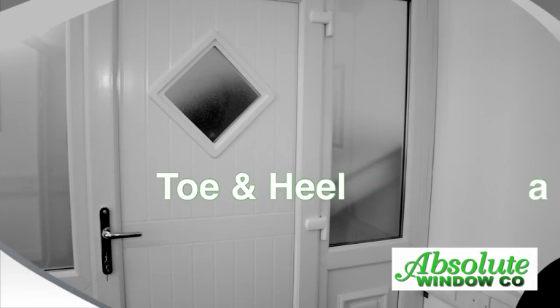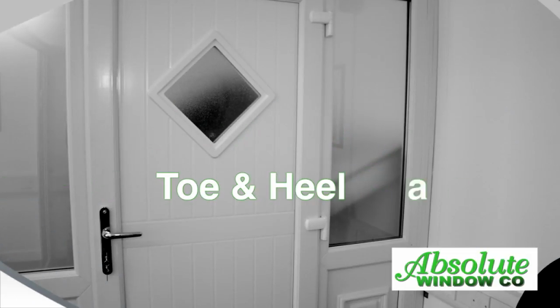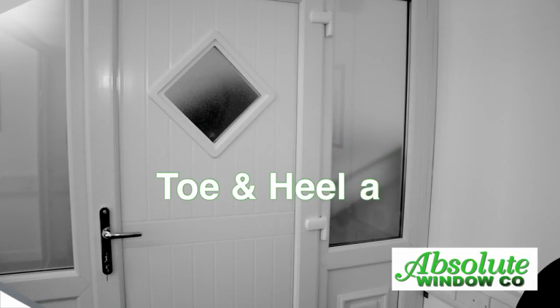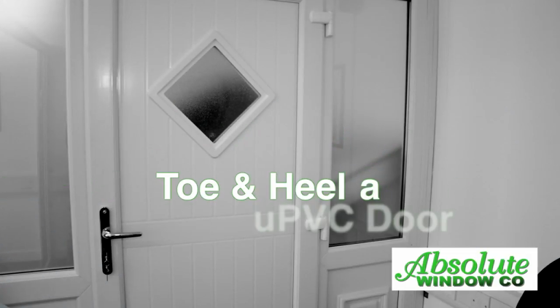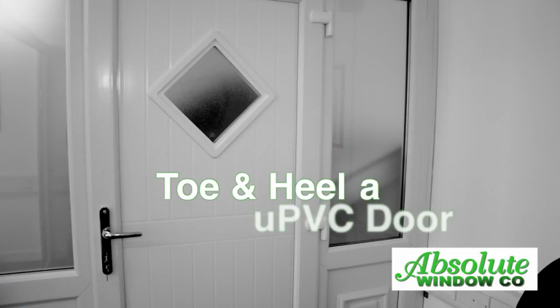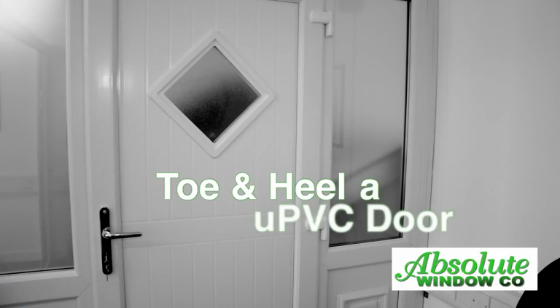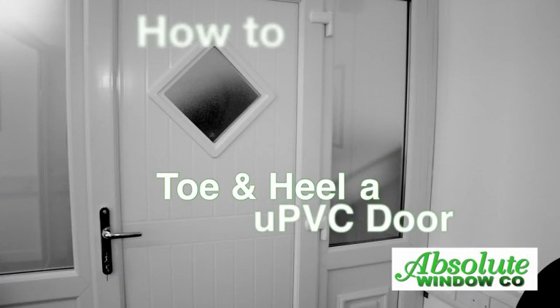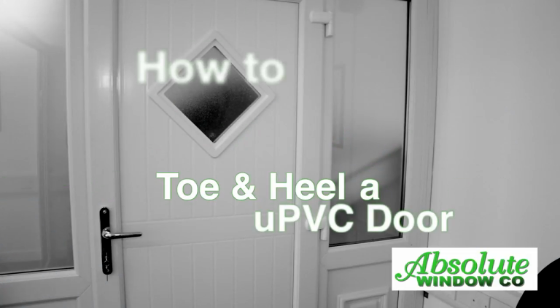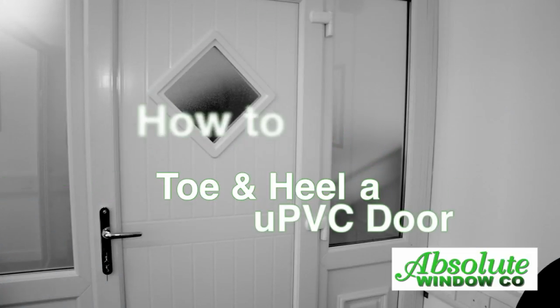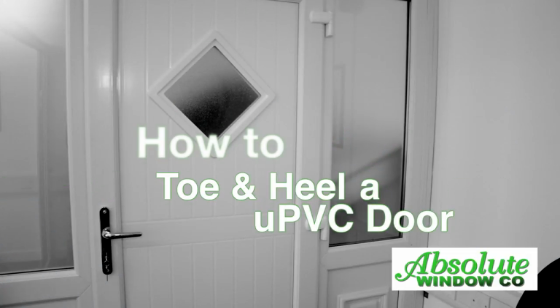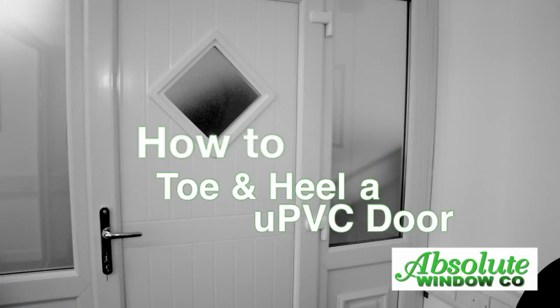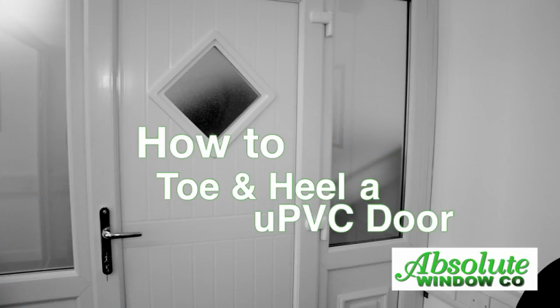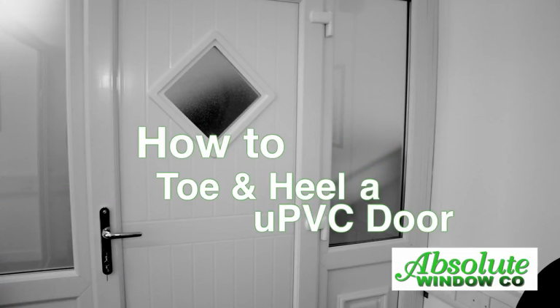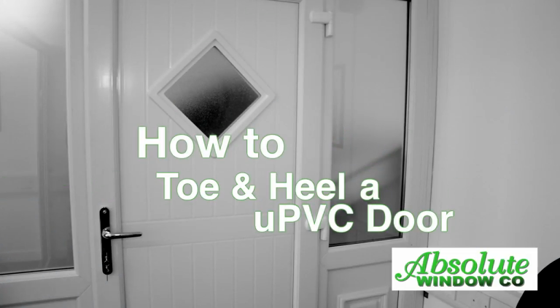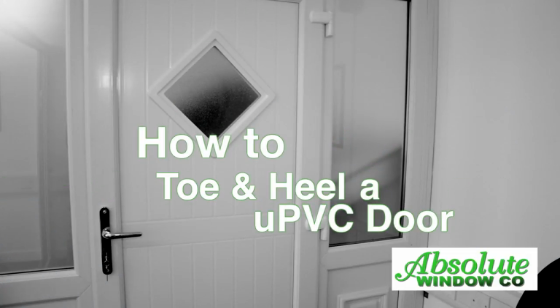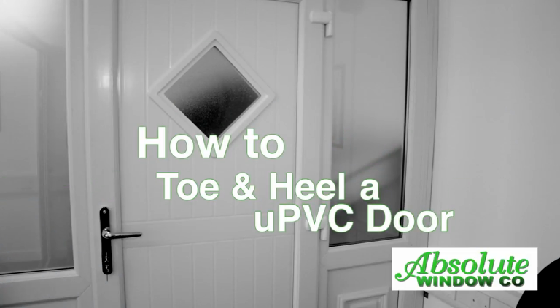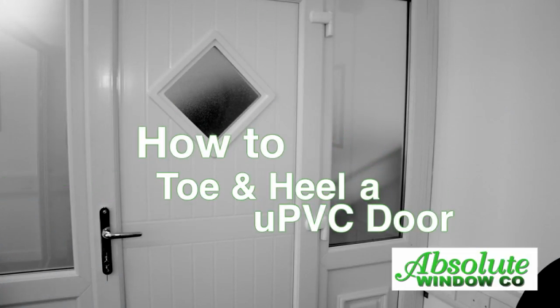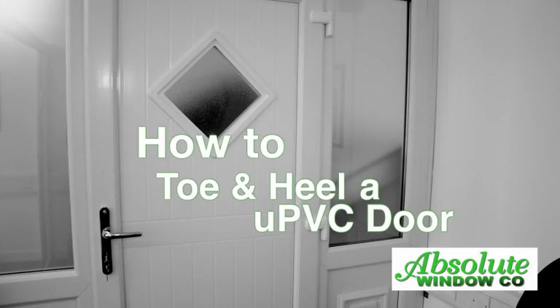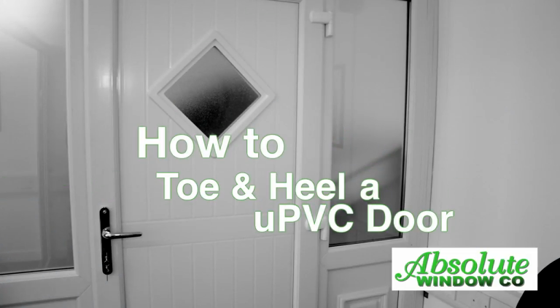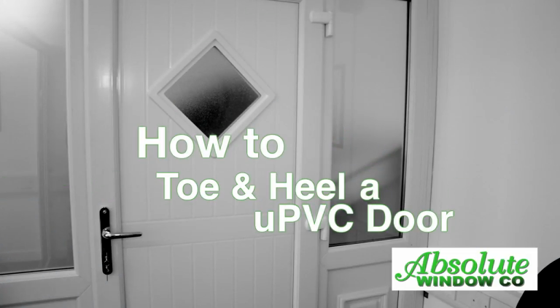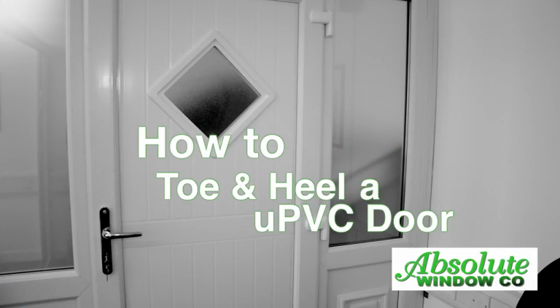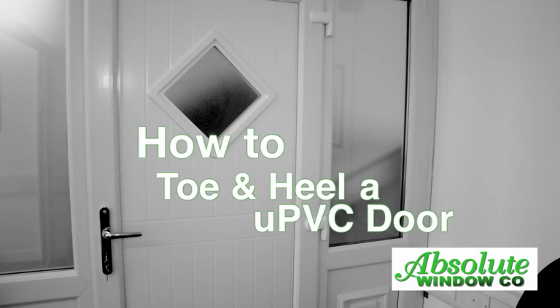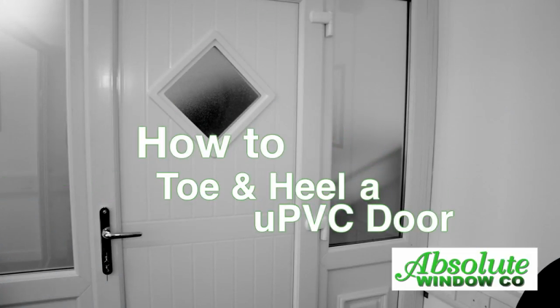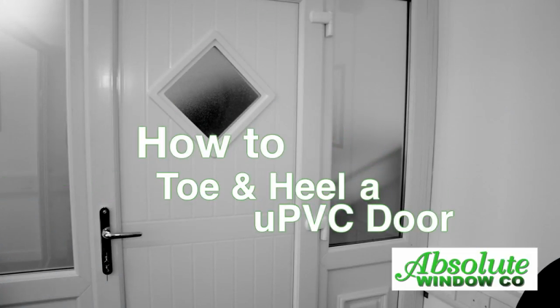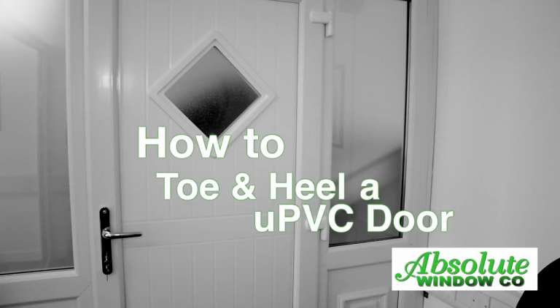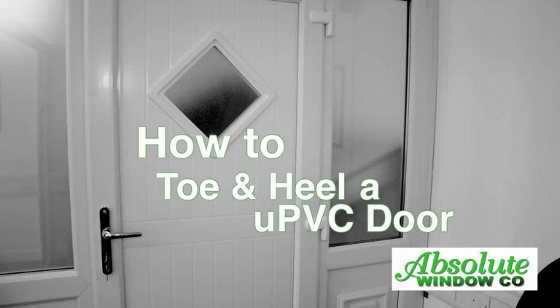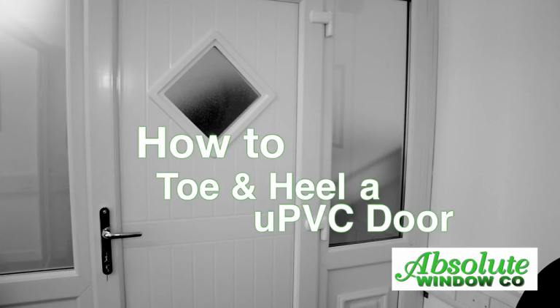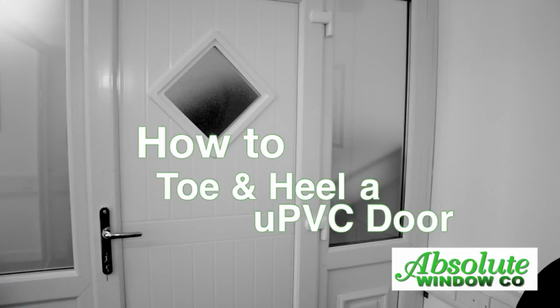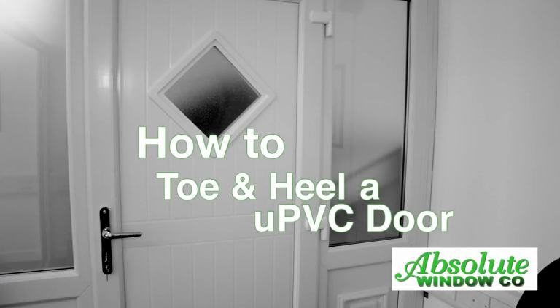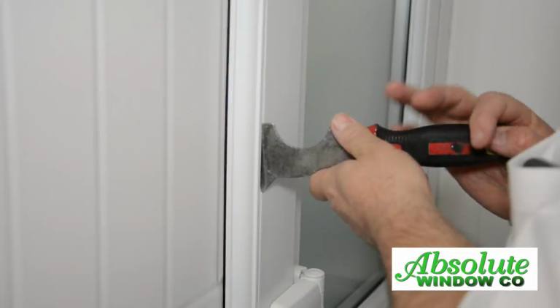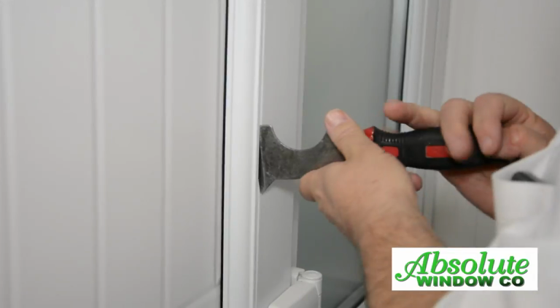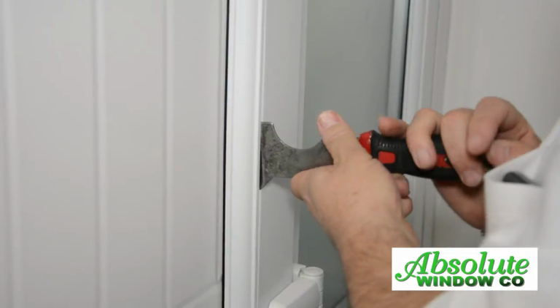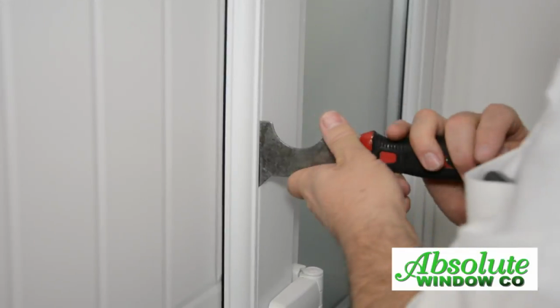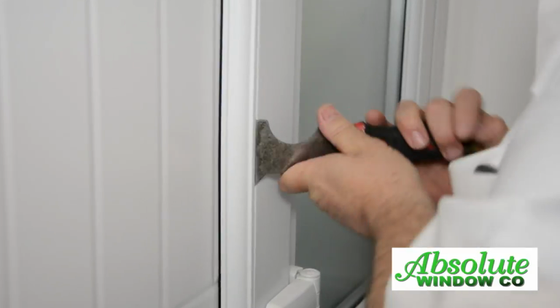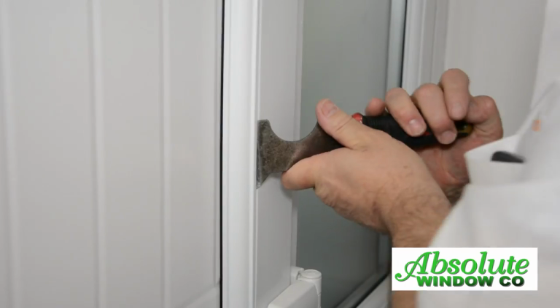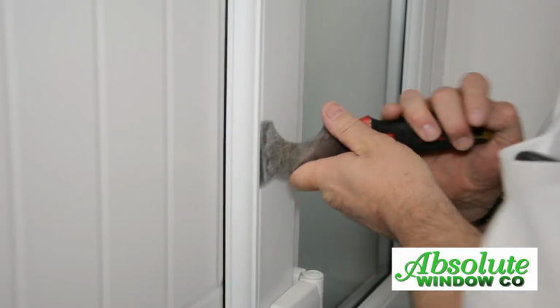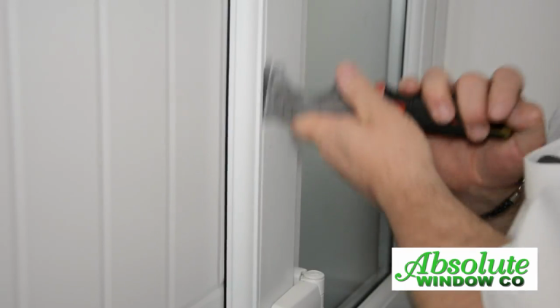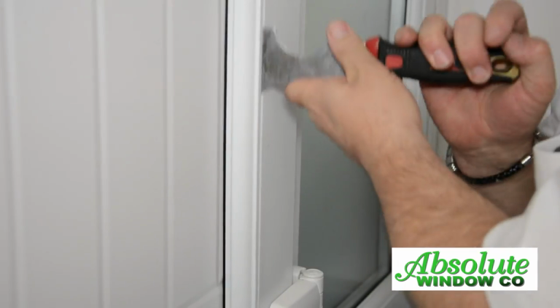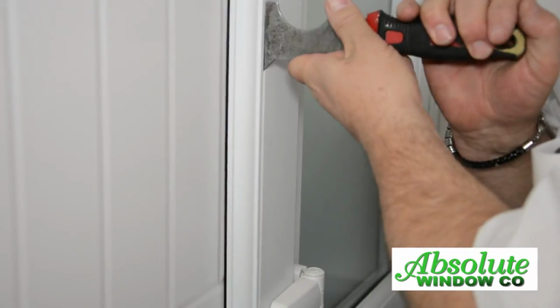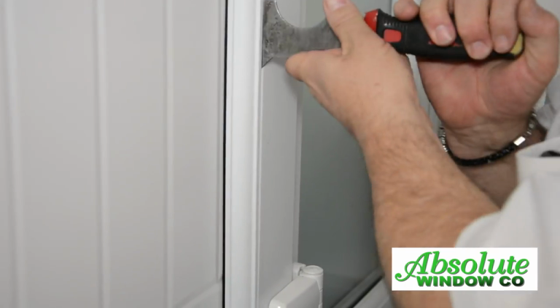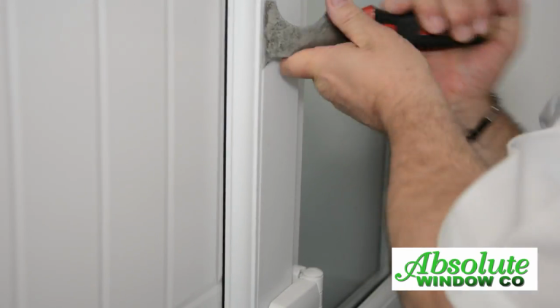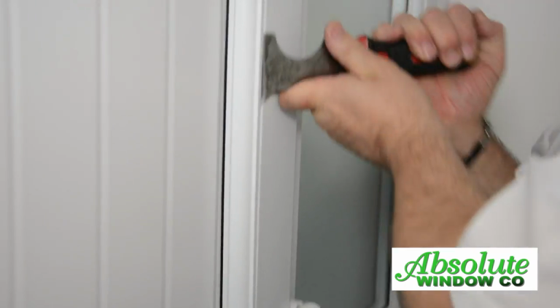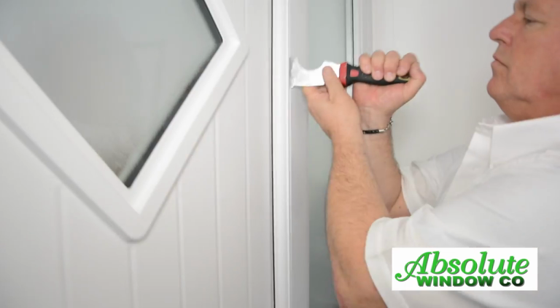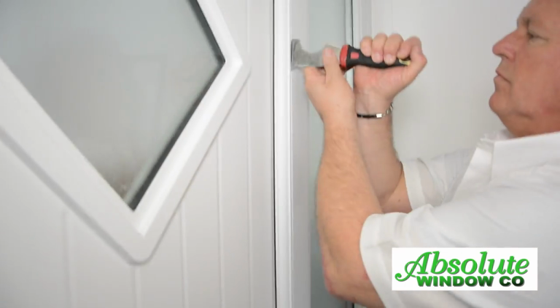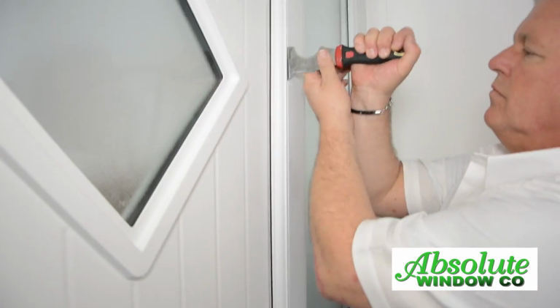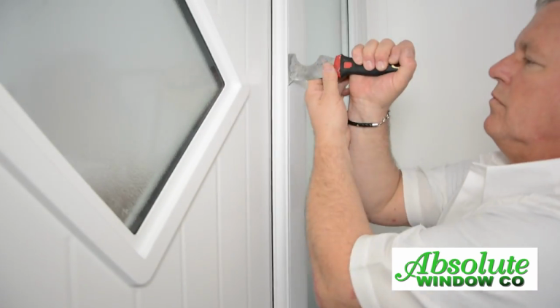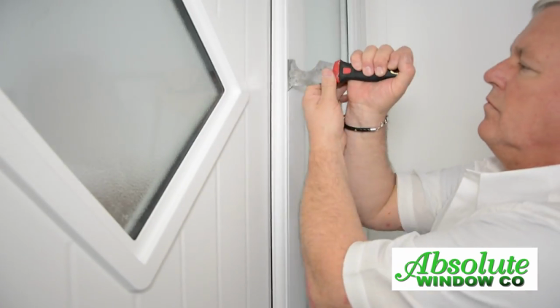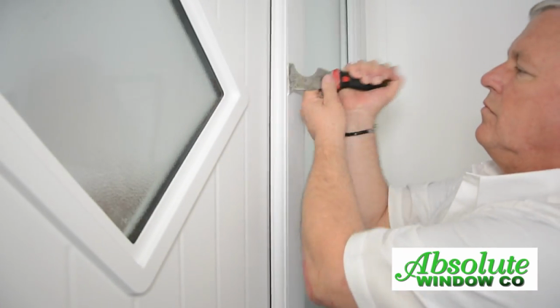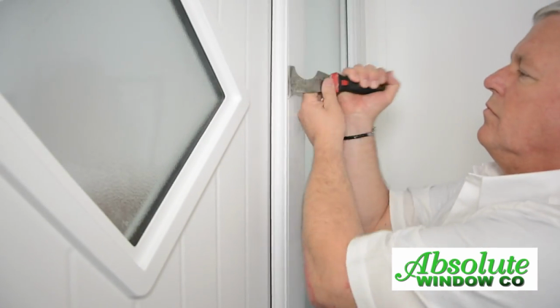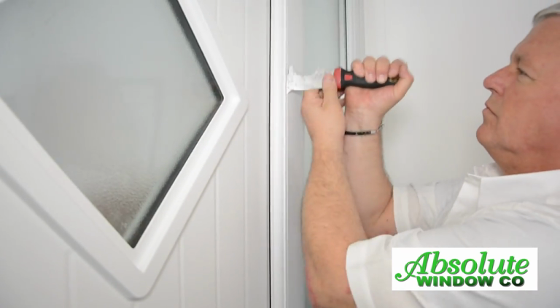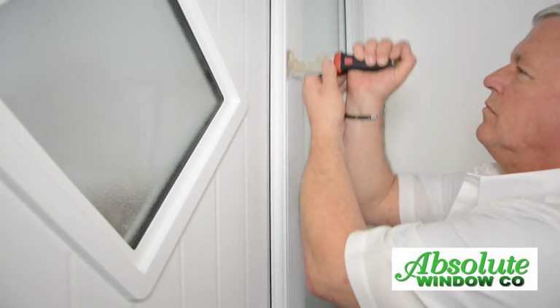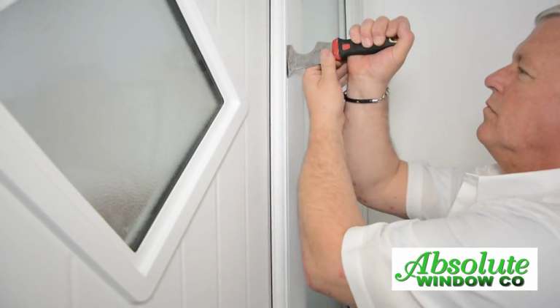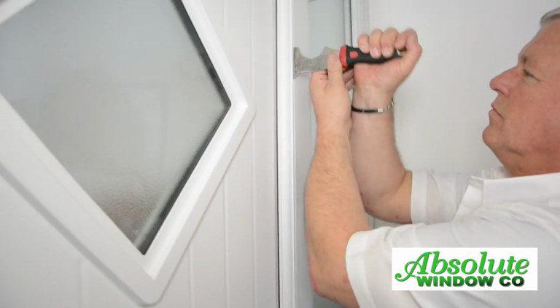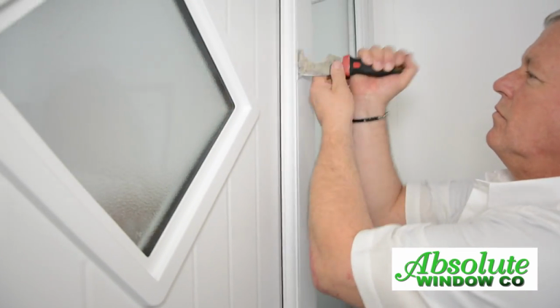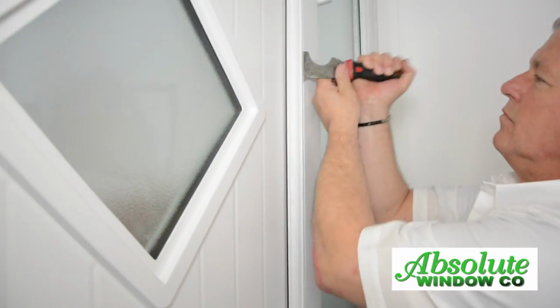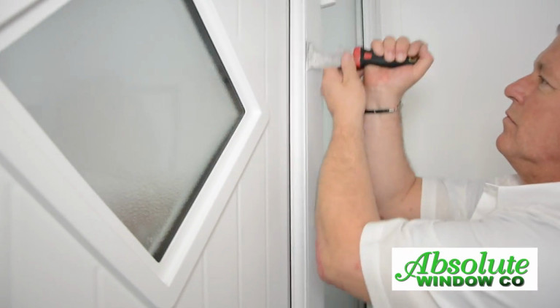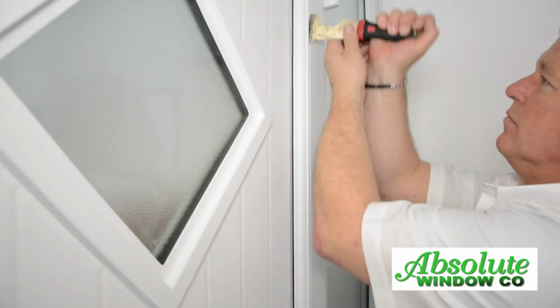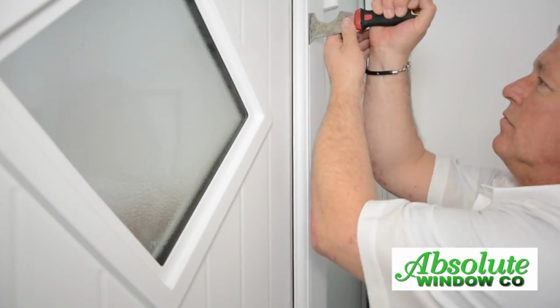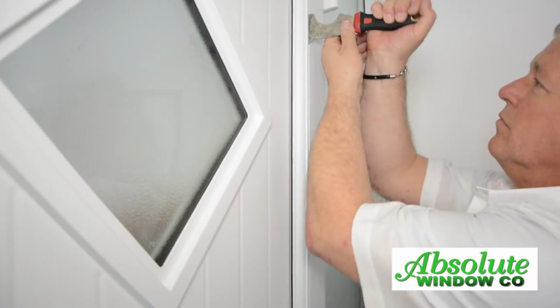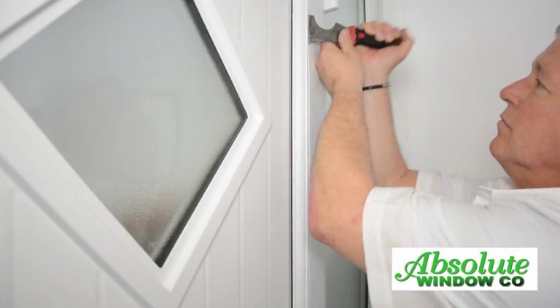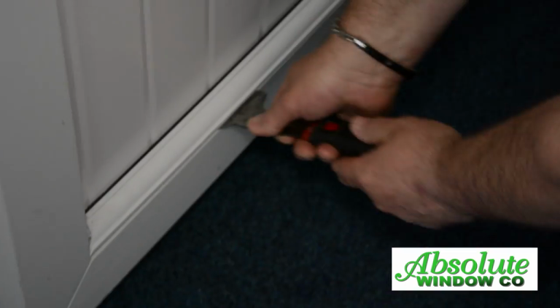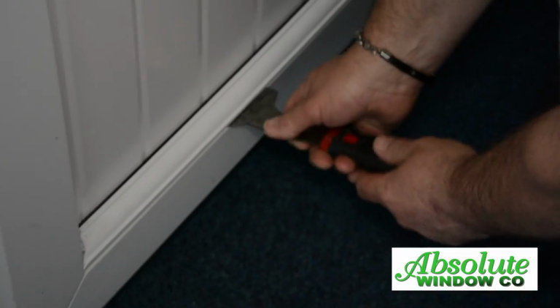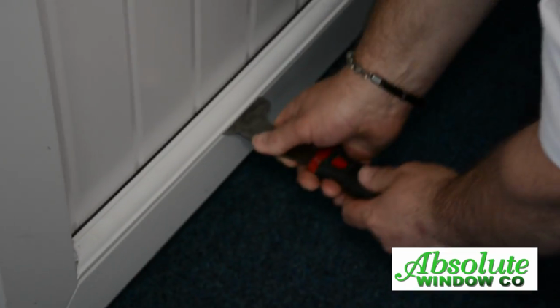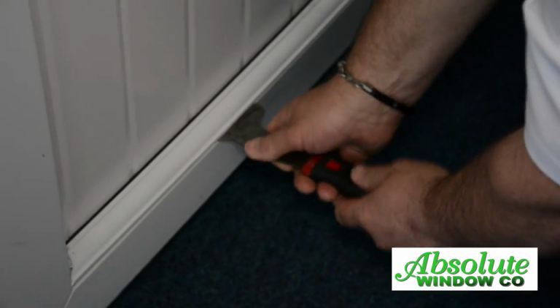How to toe and heel a UPVC door. Deglaze the door by removing the beads, ready for toe and heeling.